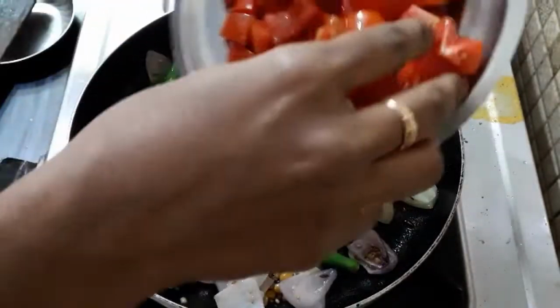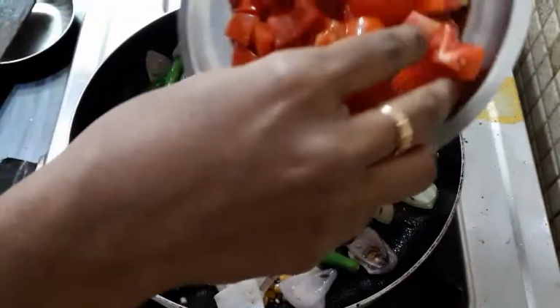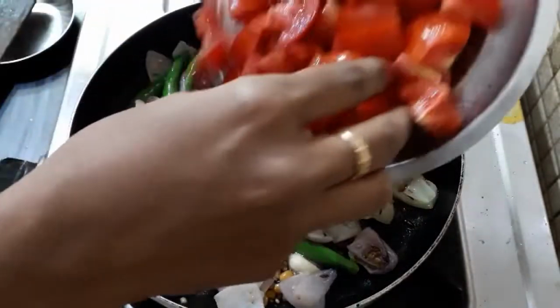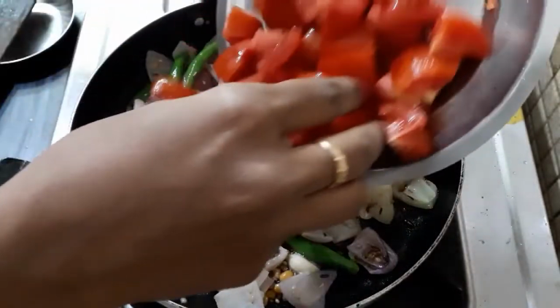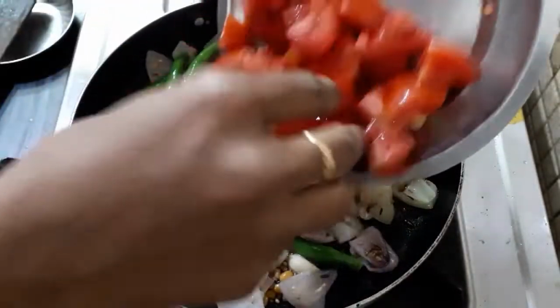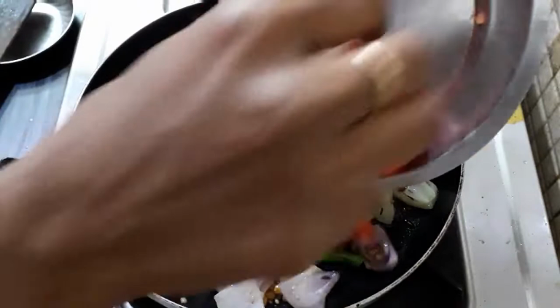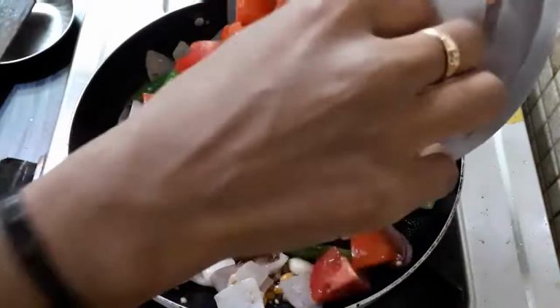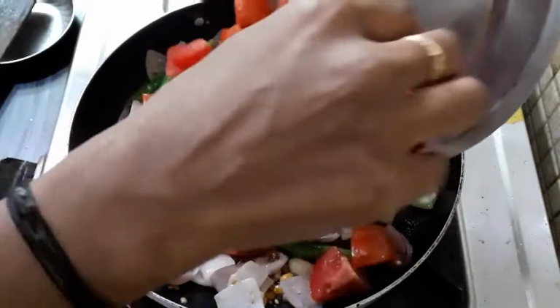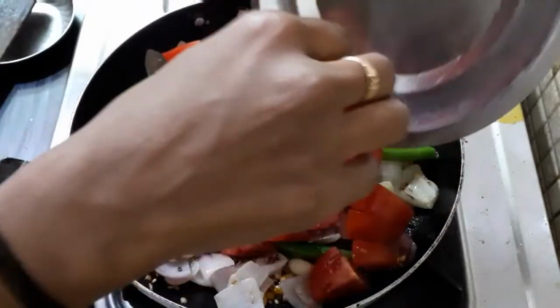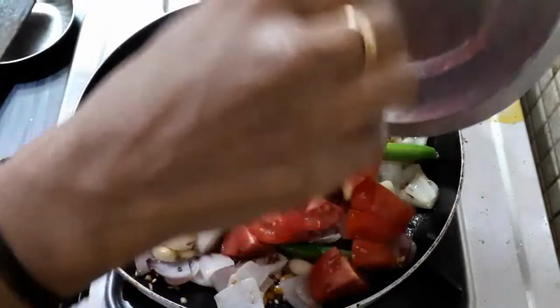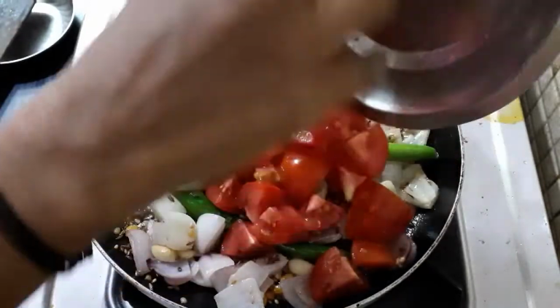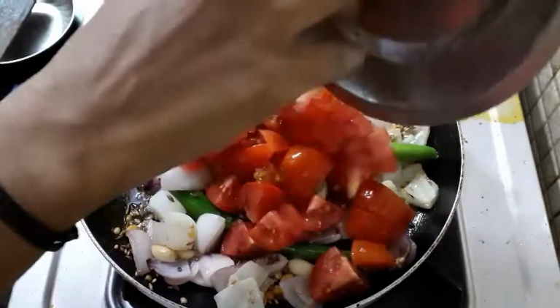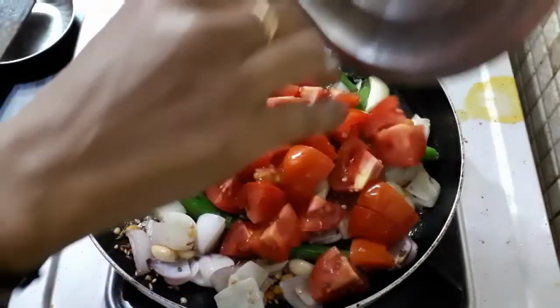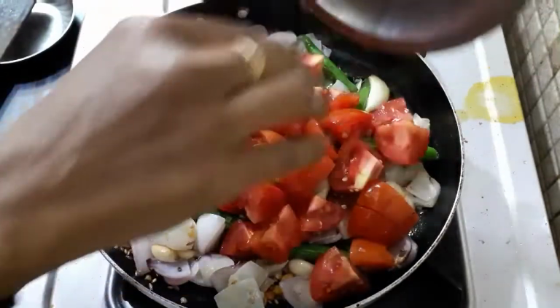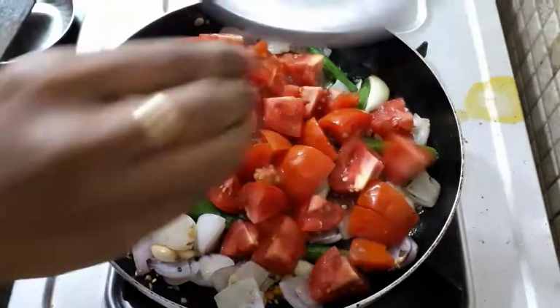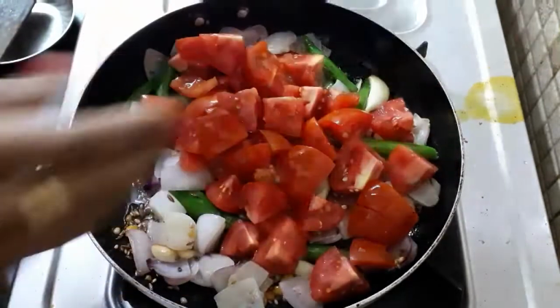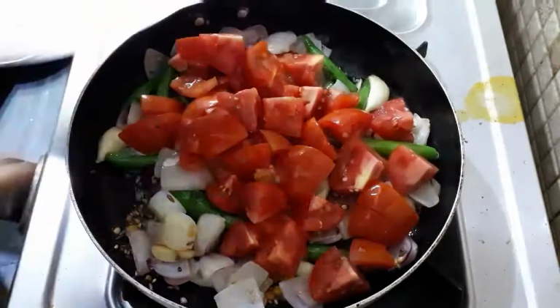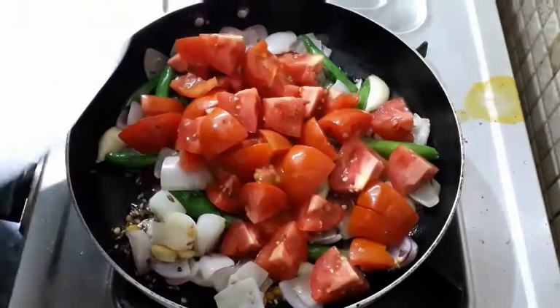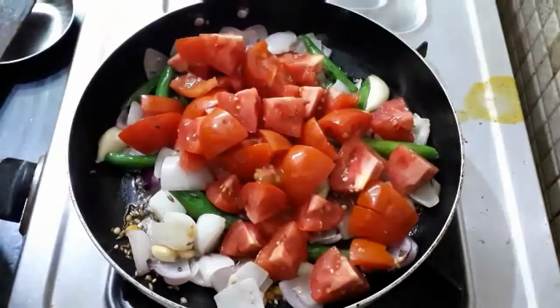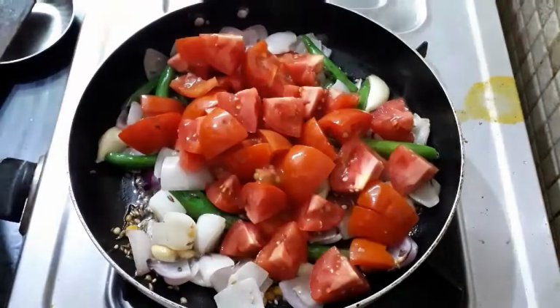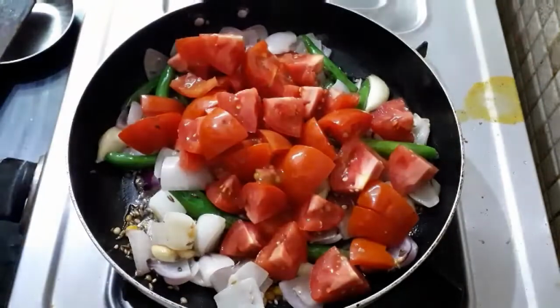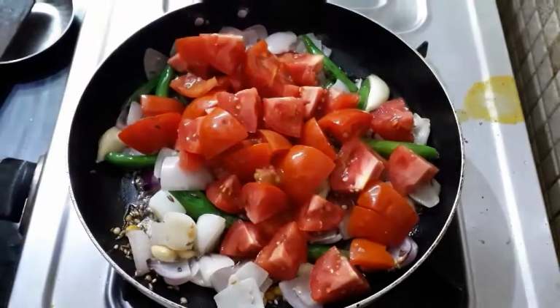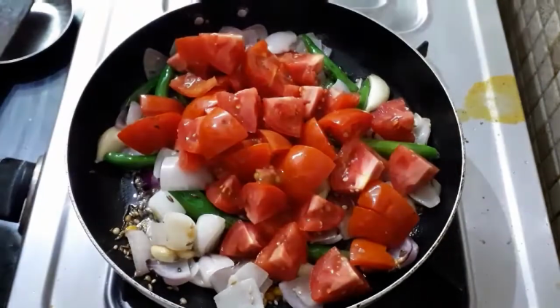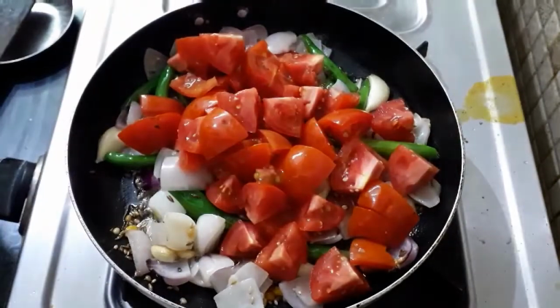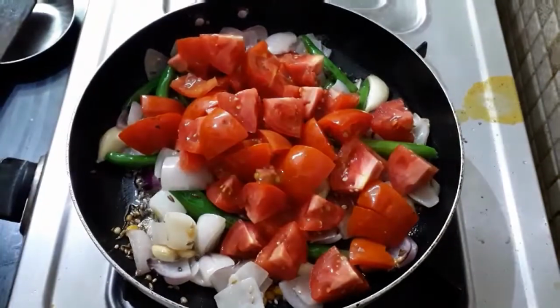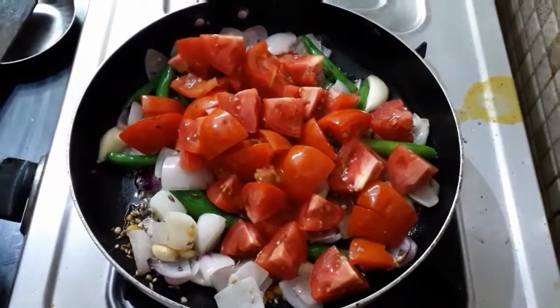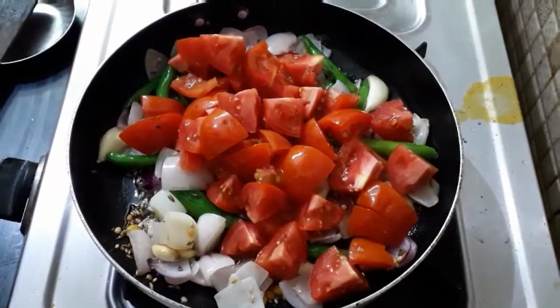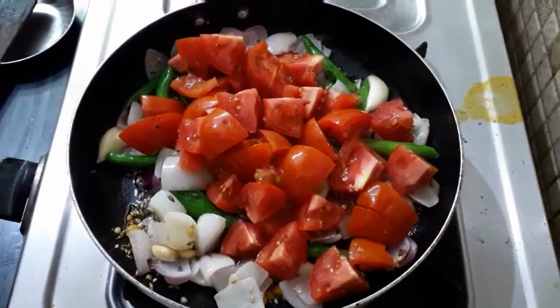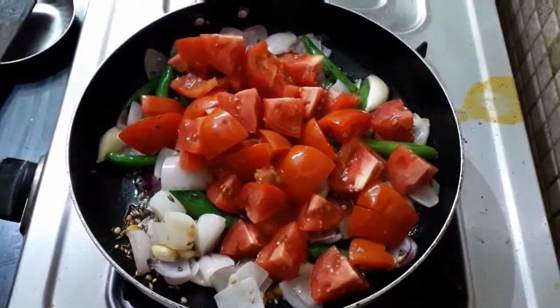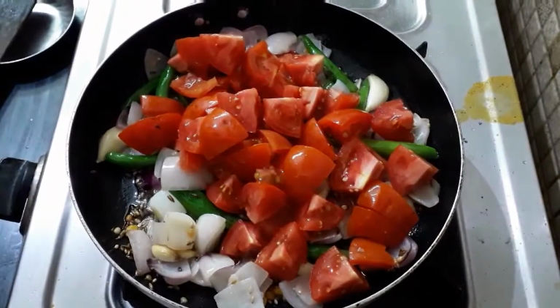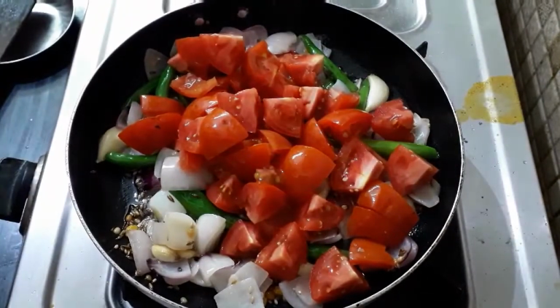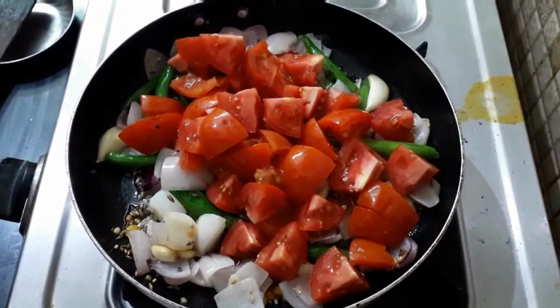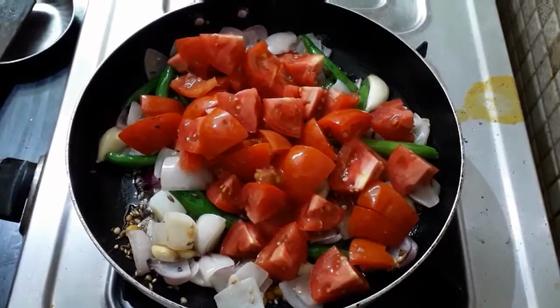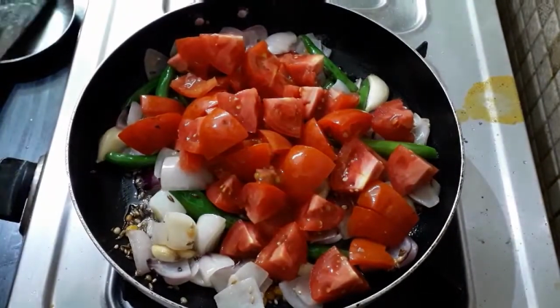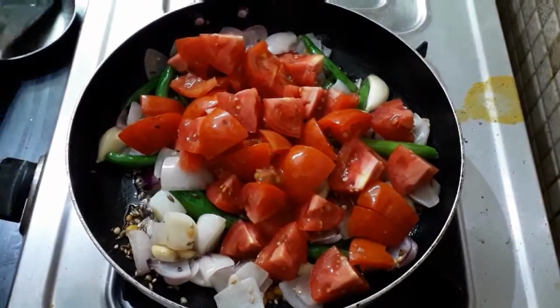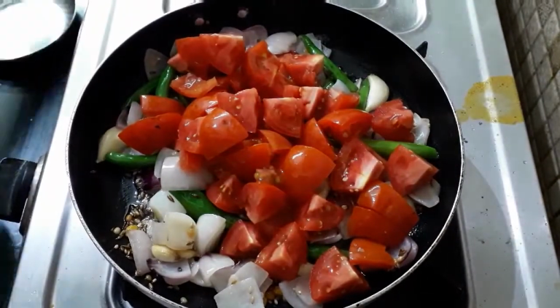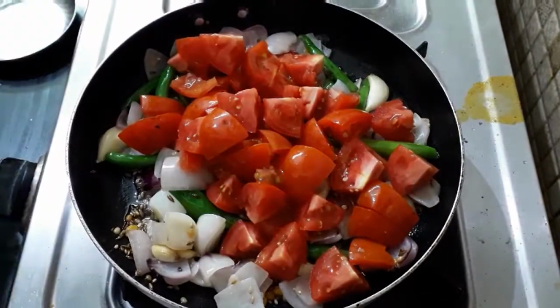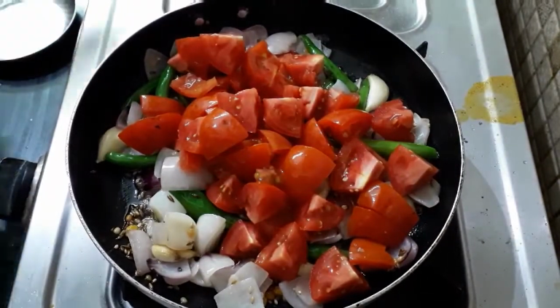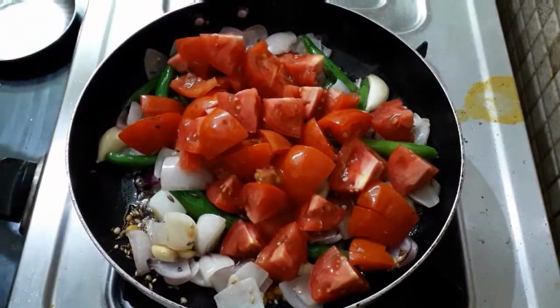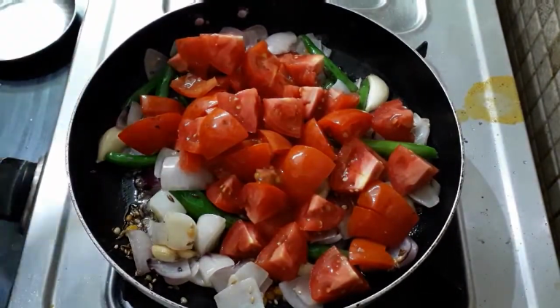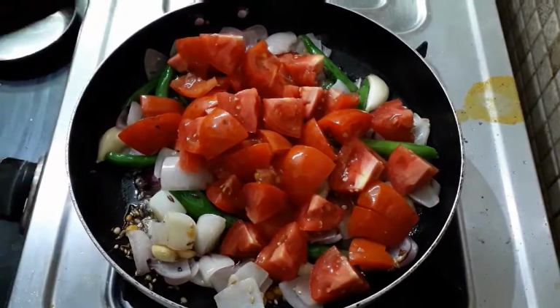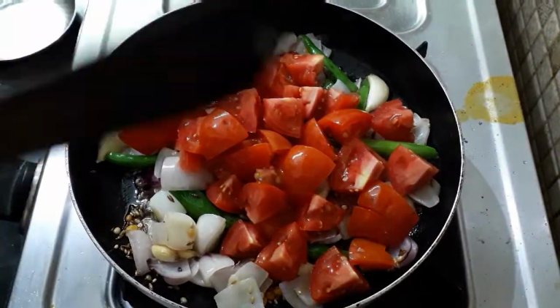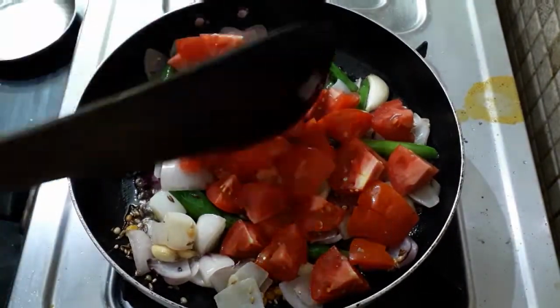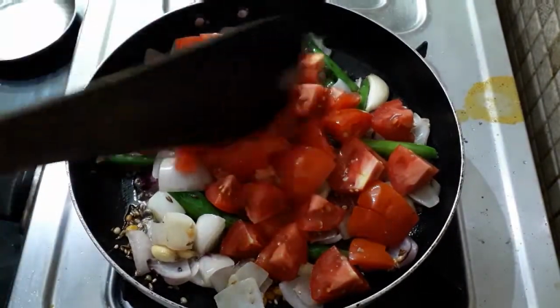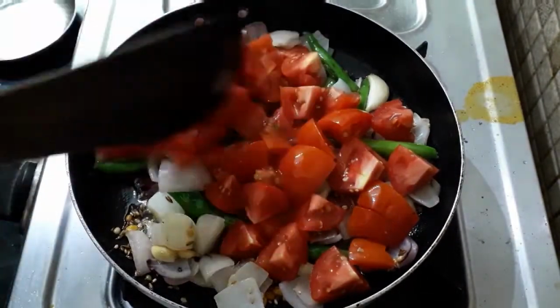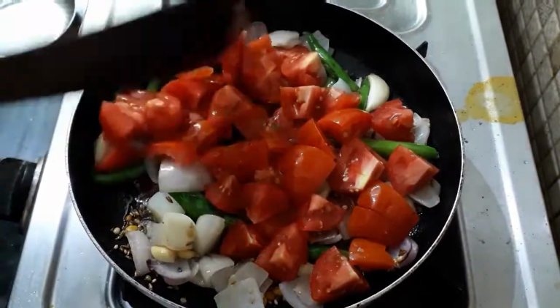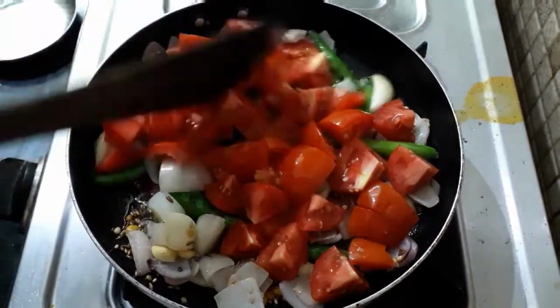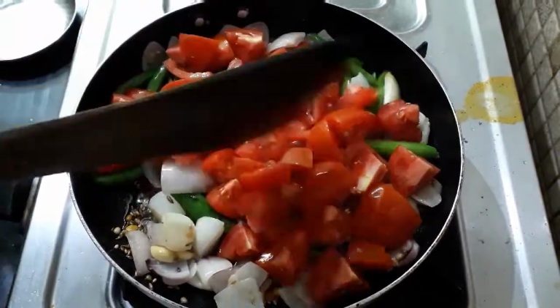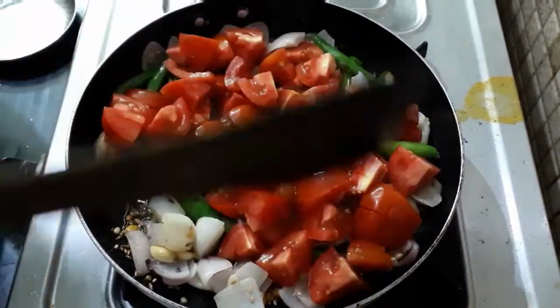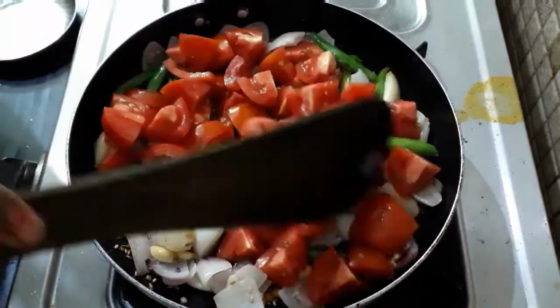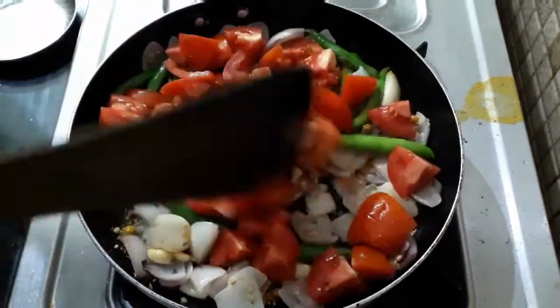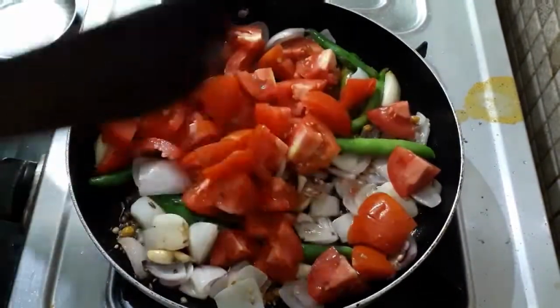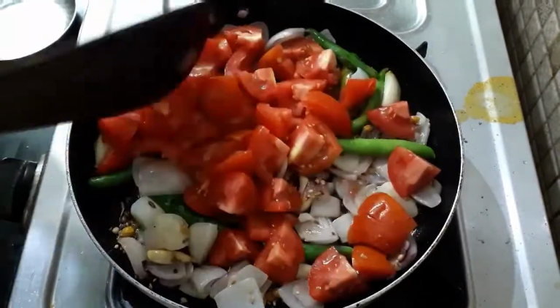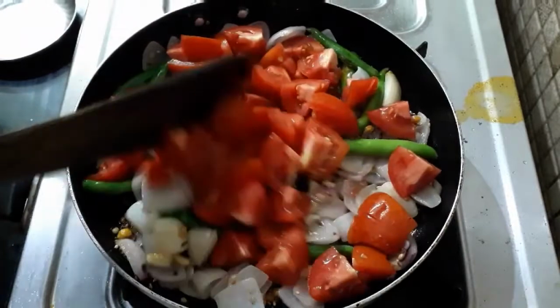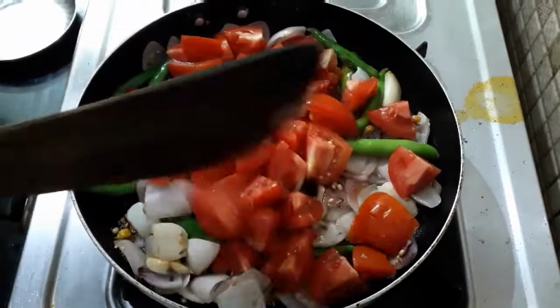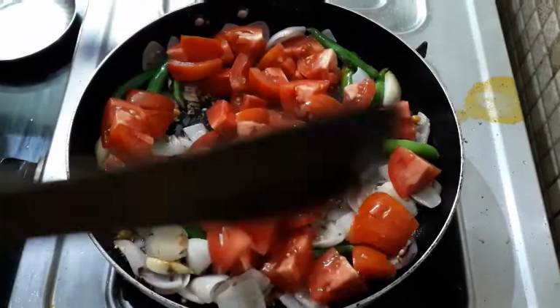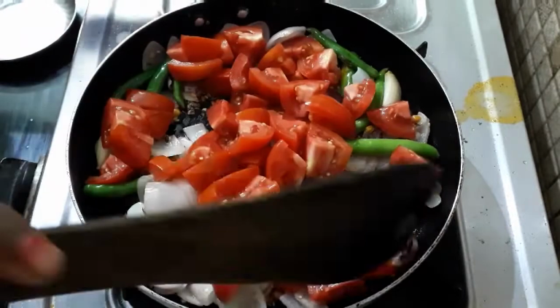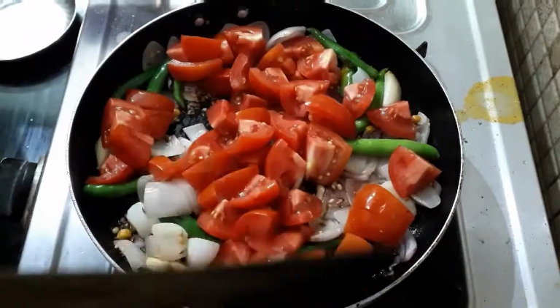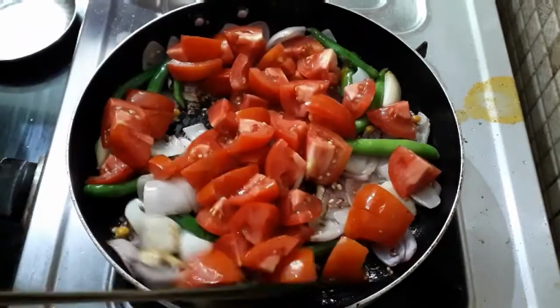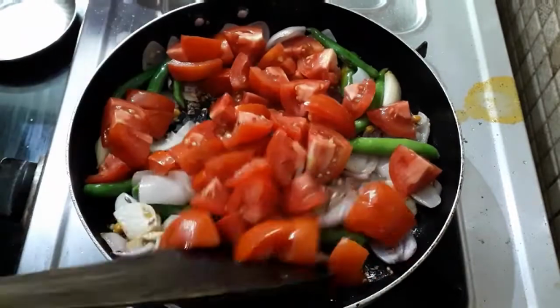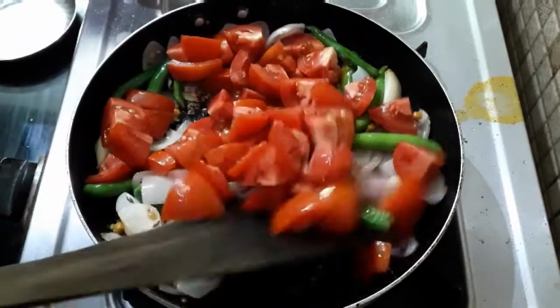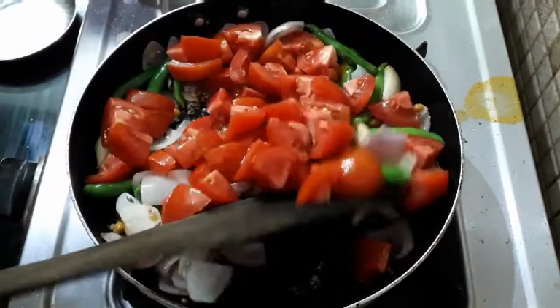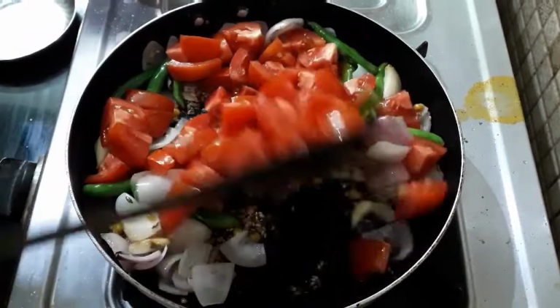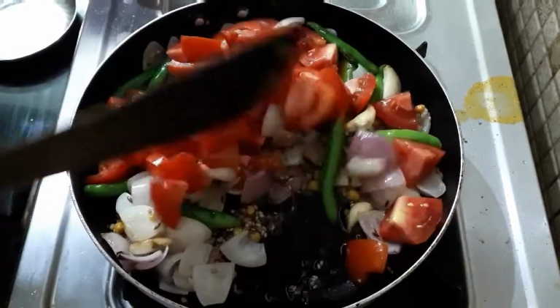Now we will cook the tomatoes. We will cook 3 tomatoes and 4 tomatoes.